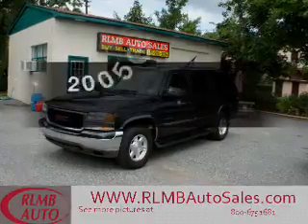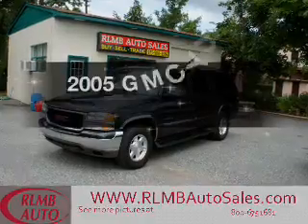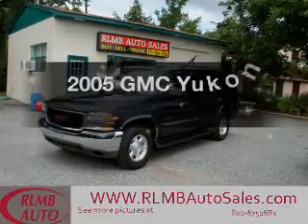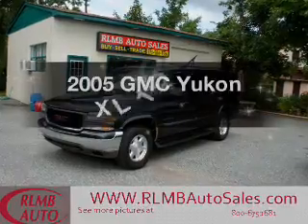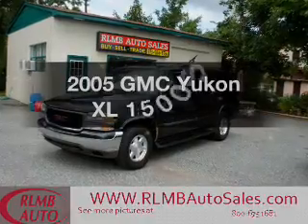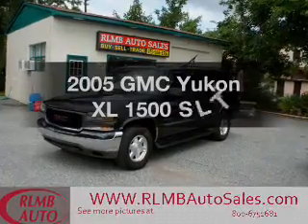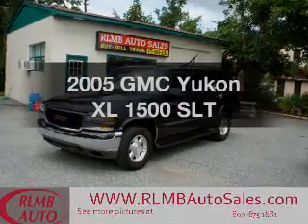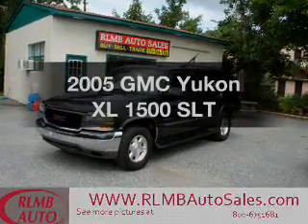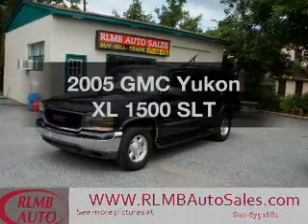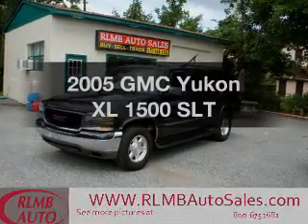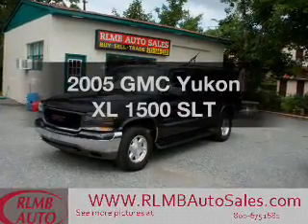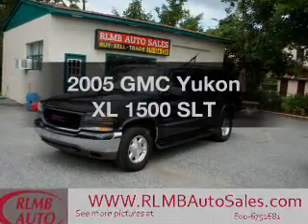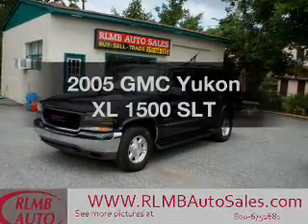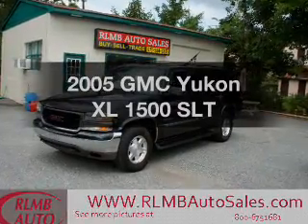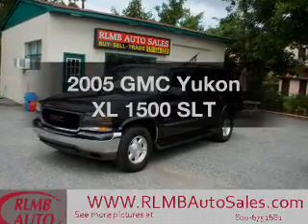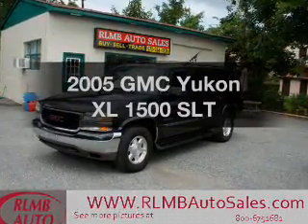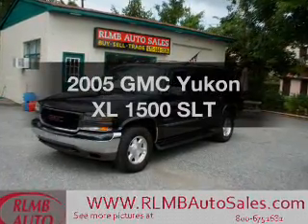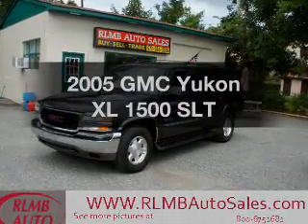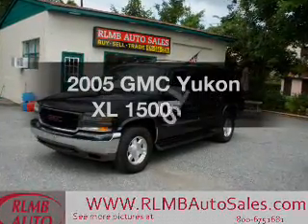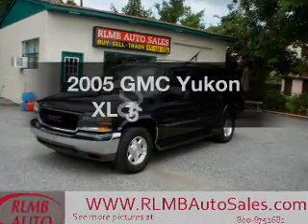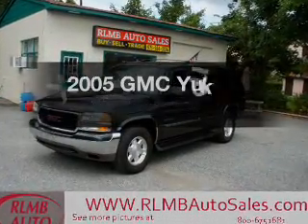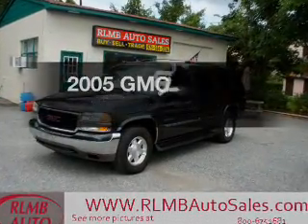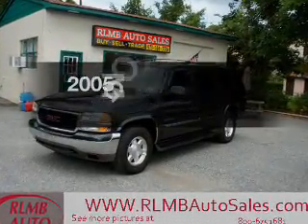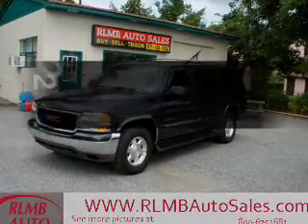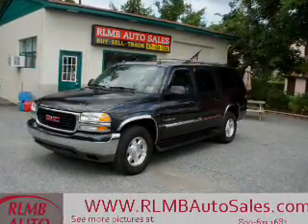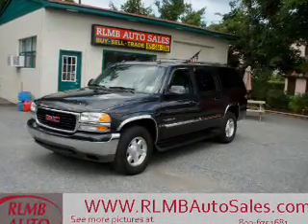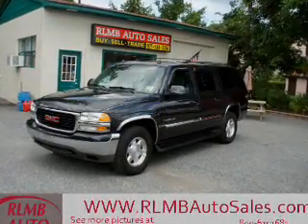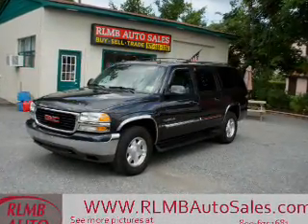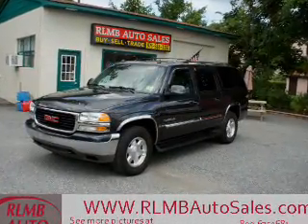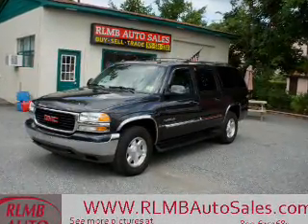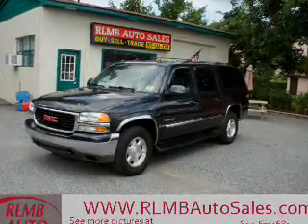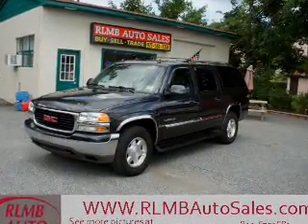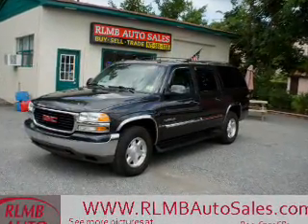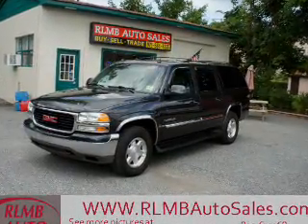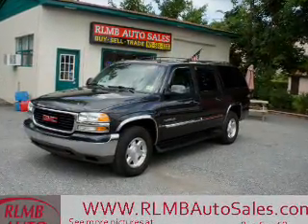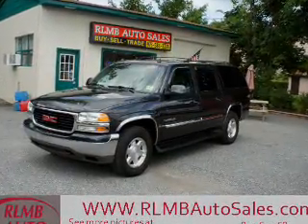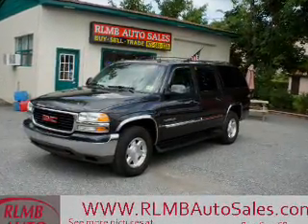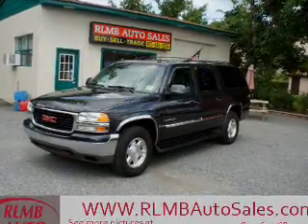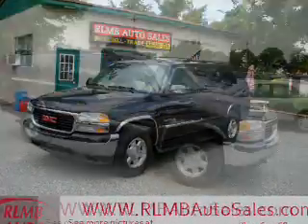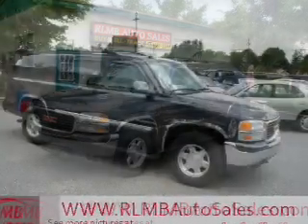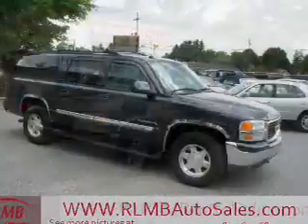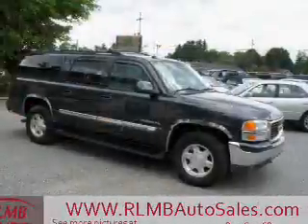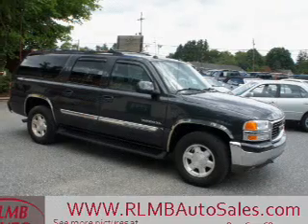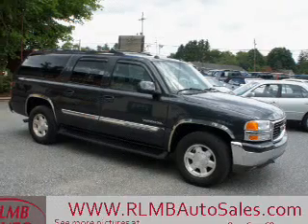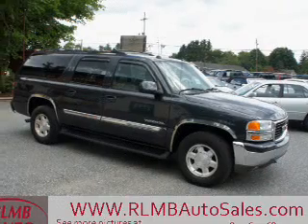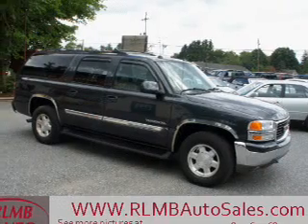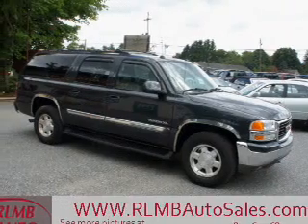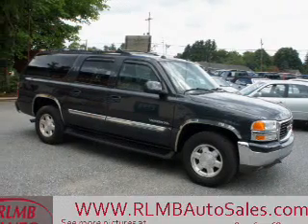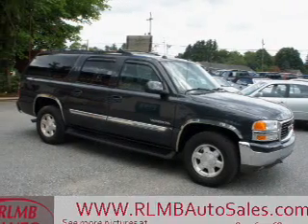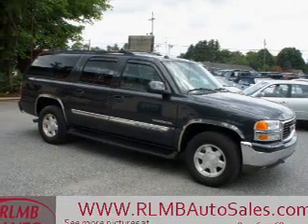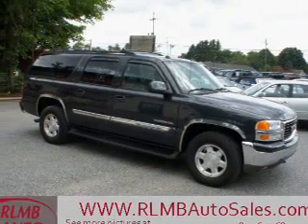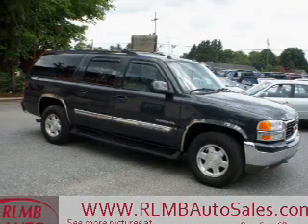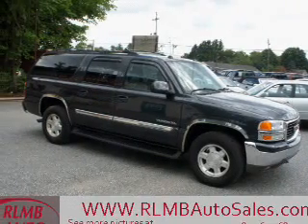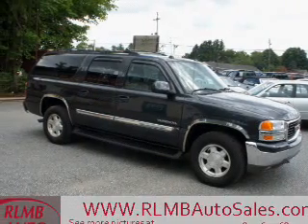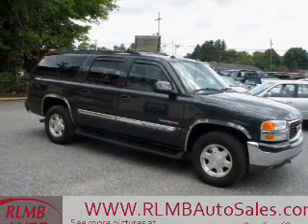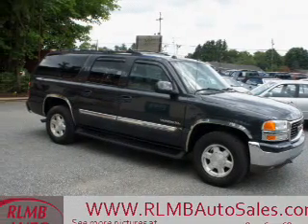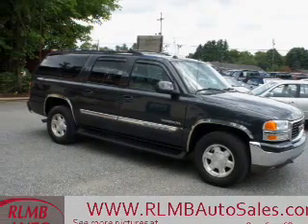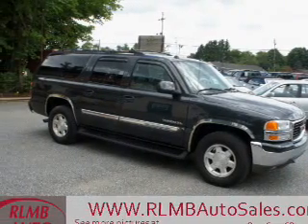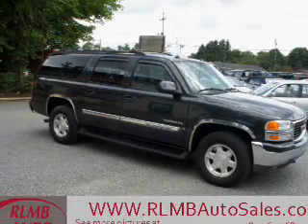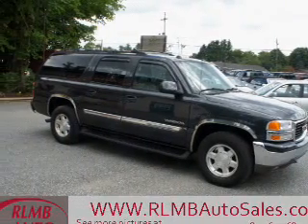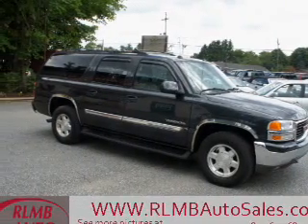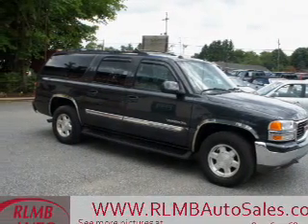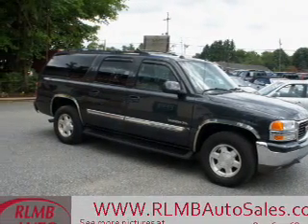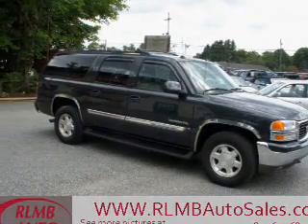Introducing the 2005 GMC Yukon XL. If you're looking for a first-rate auto, this one could be yours today.